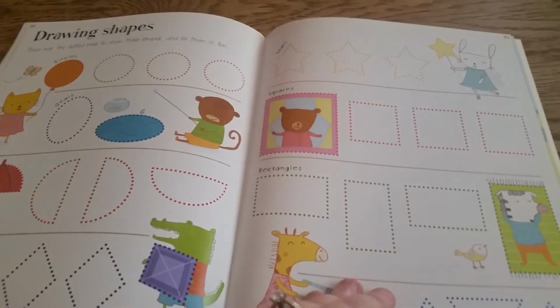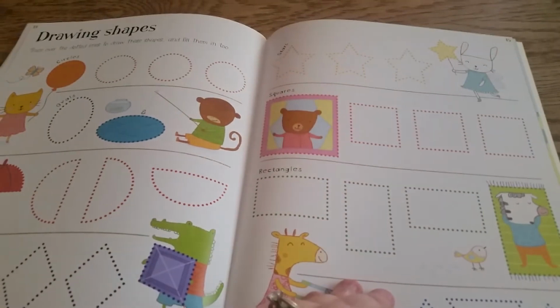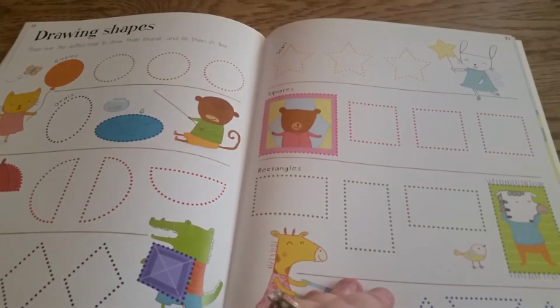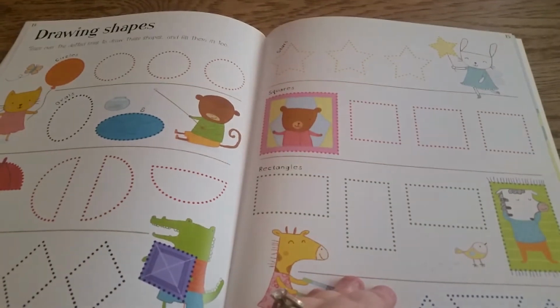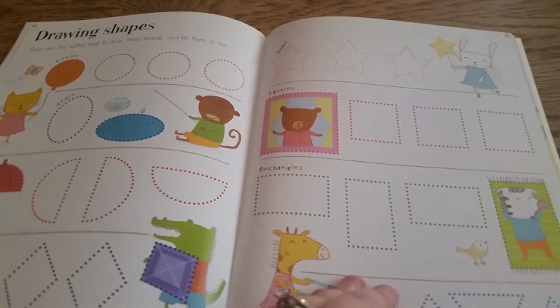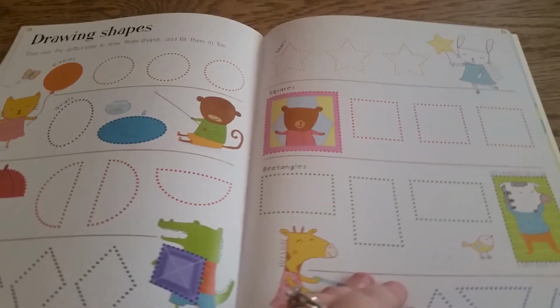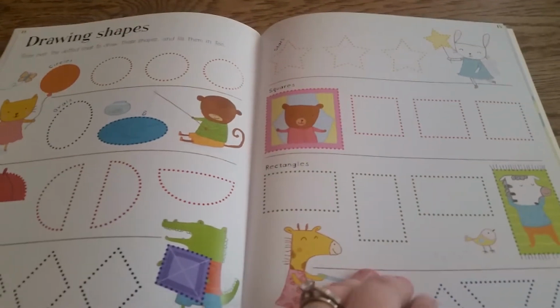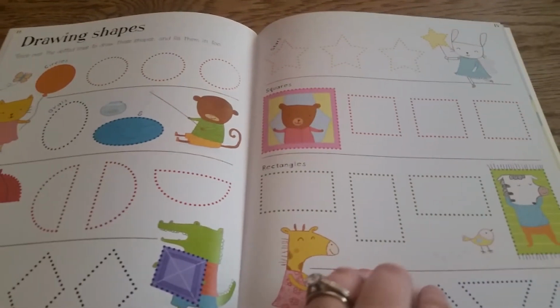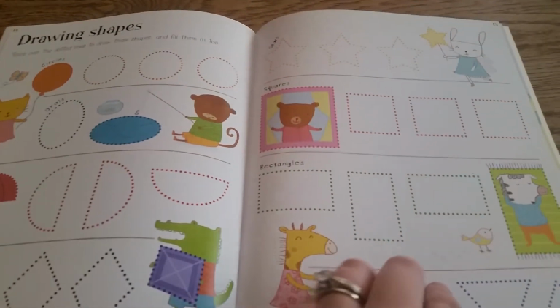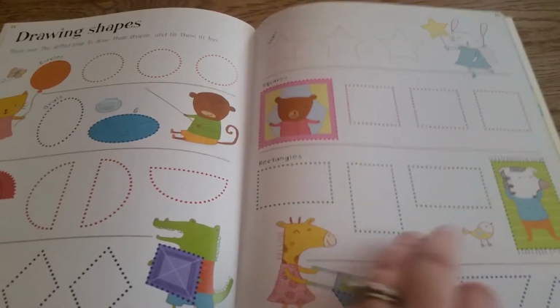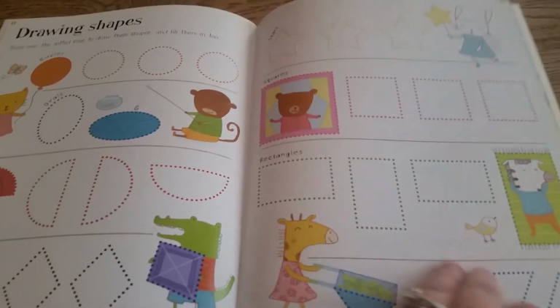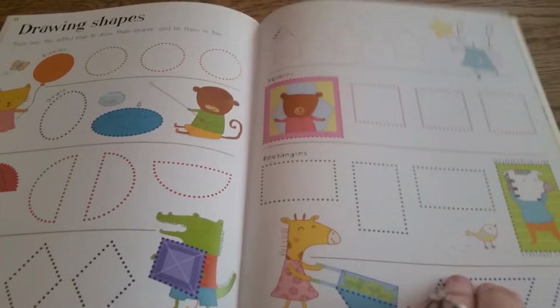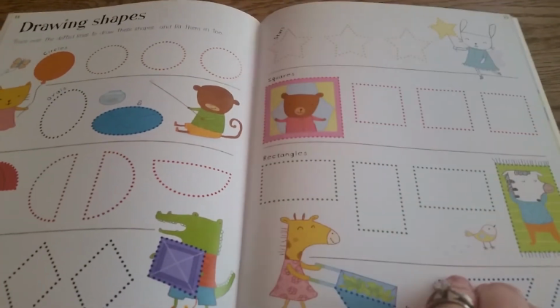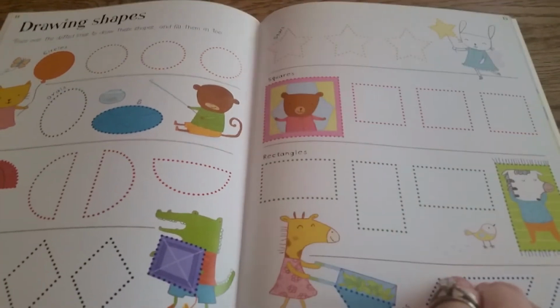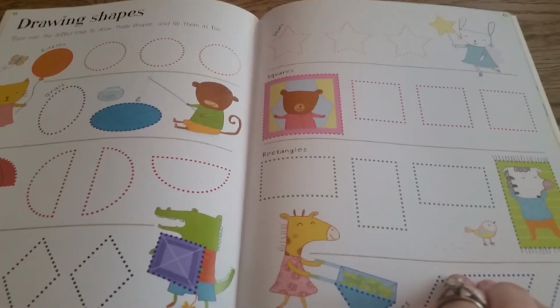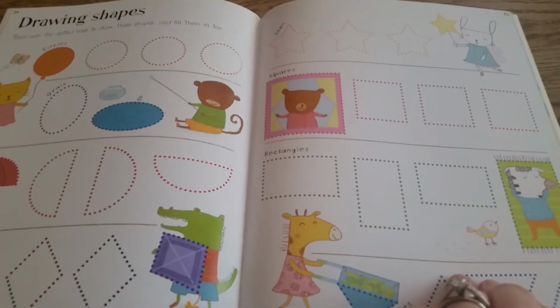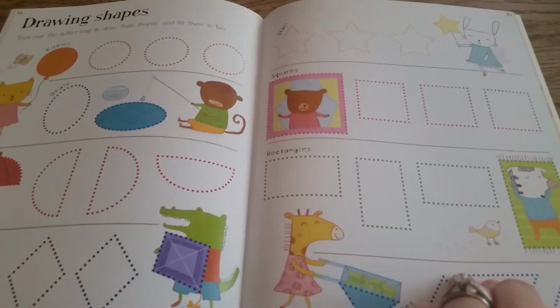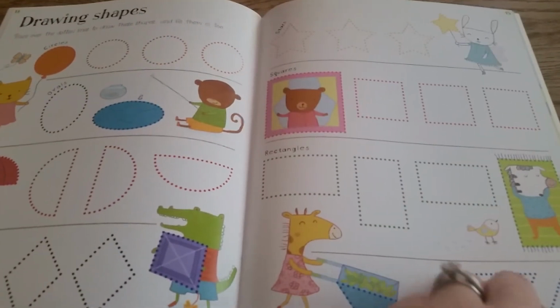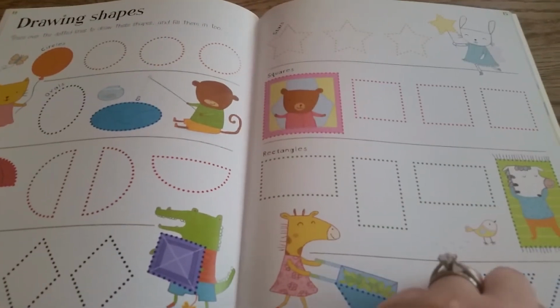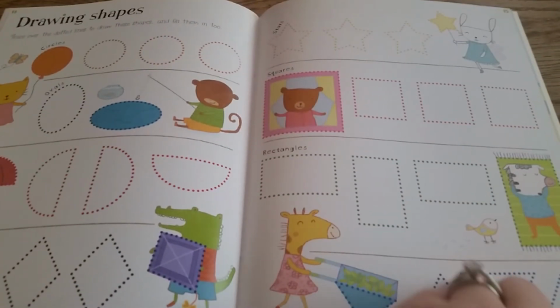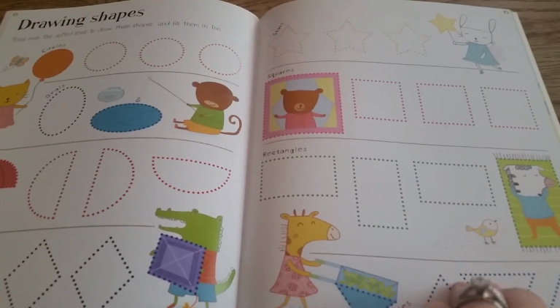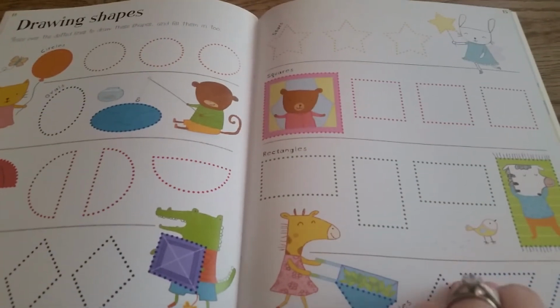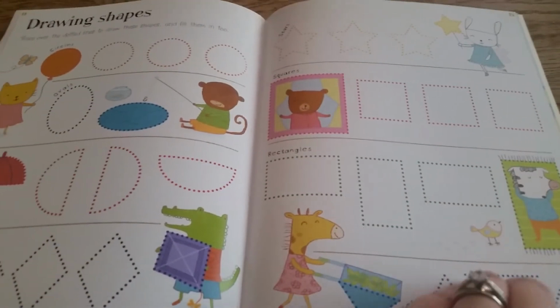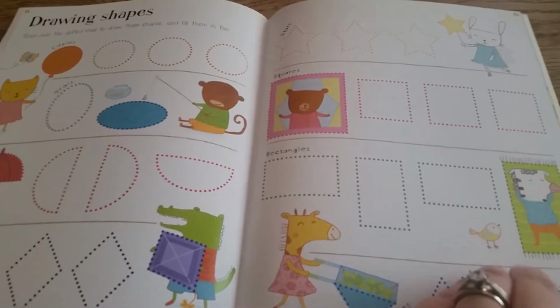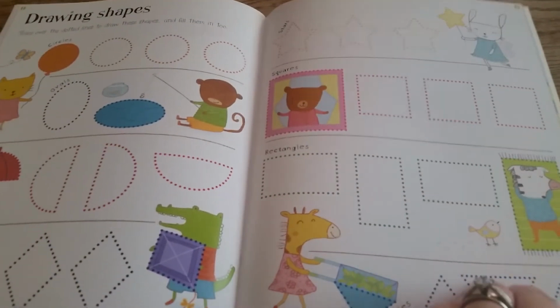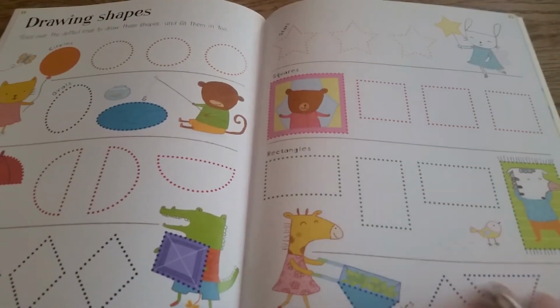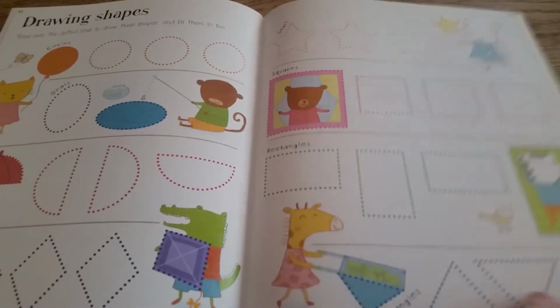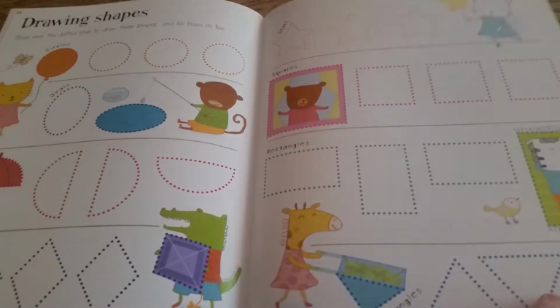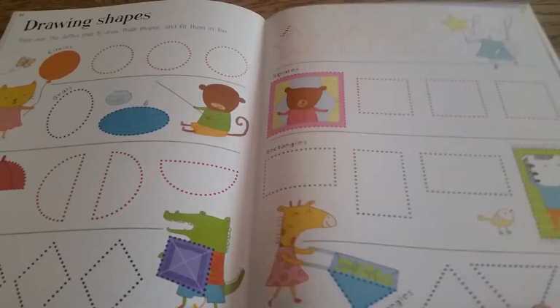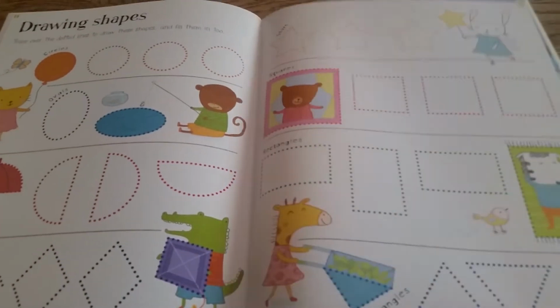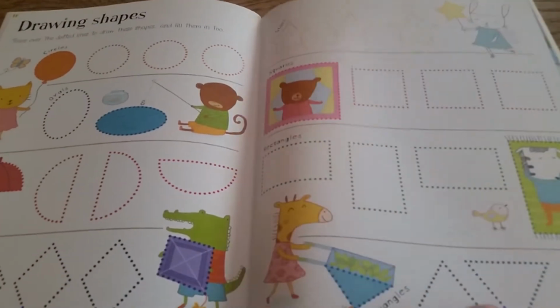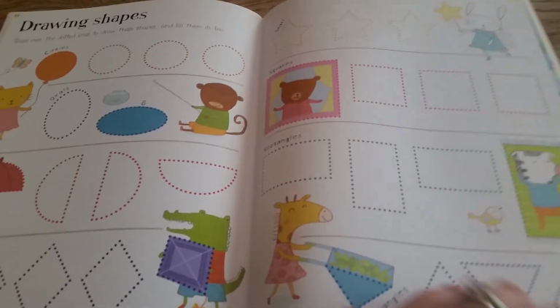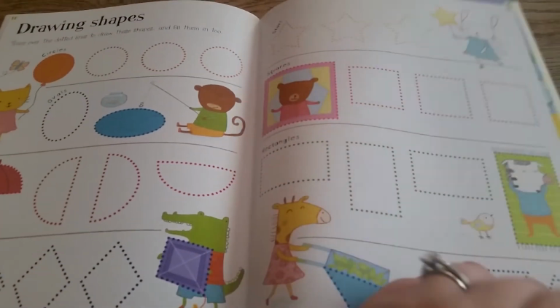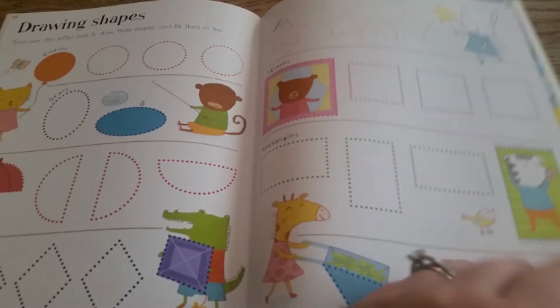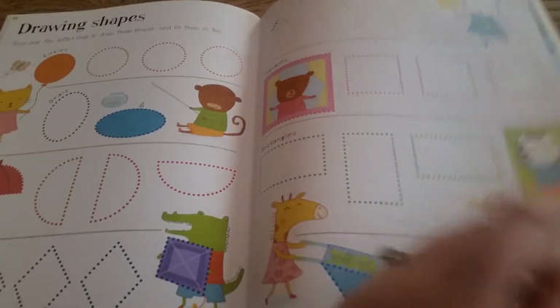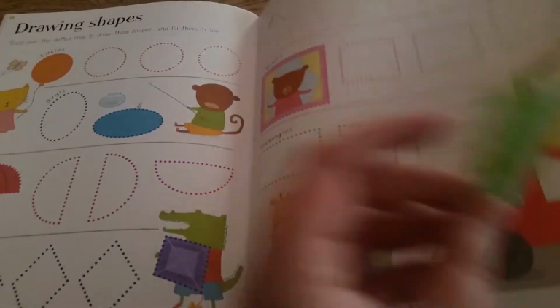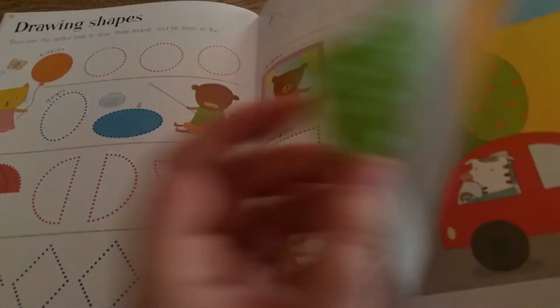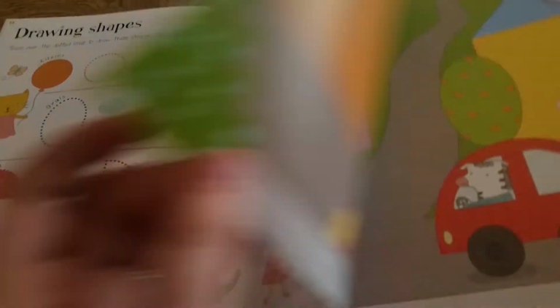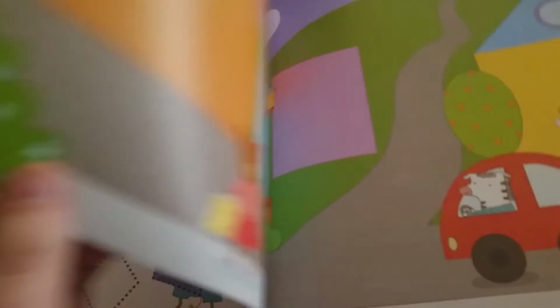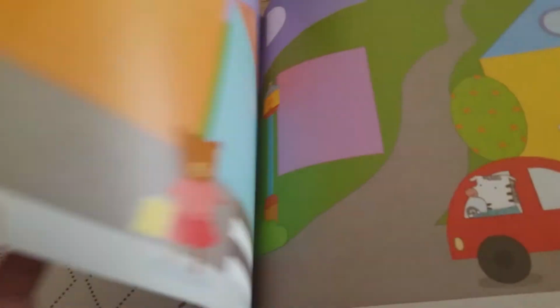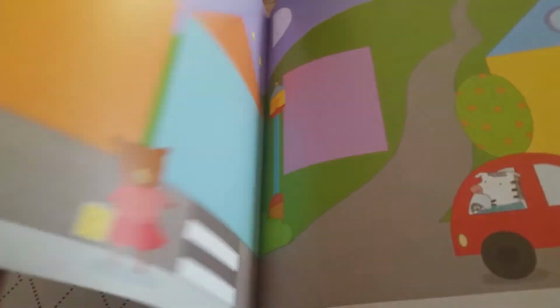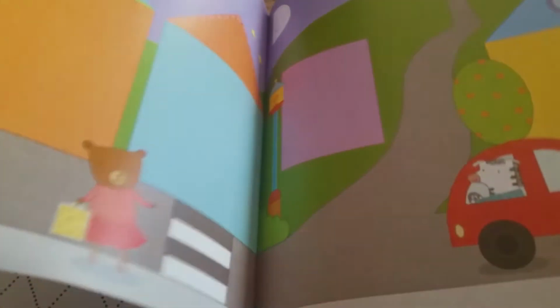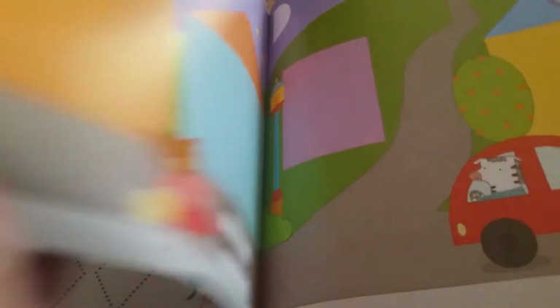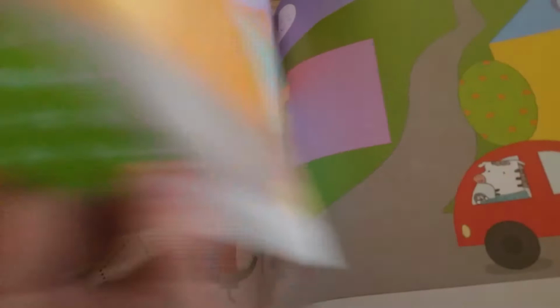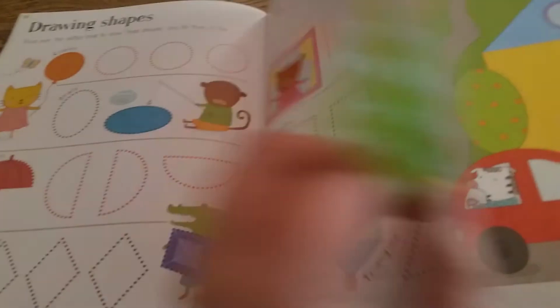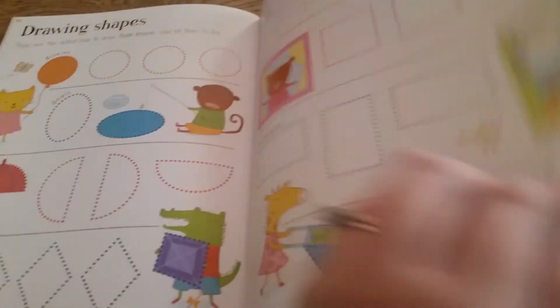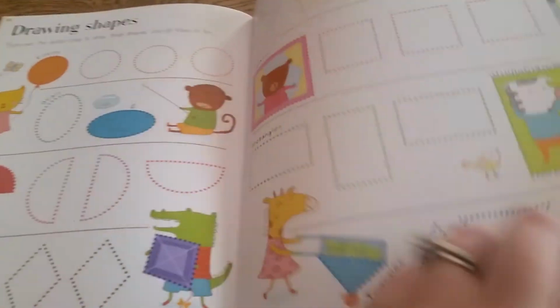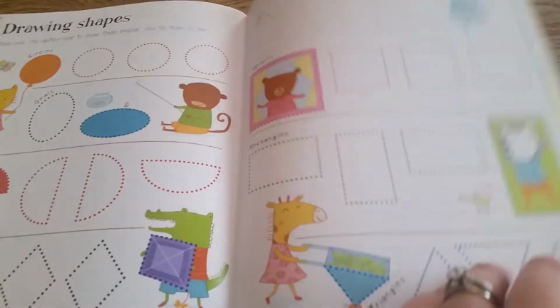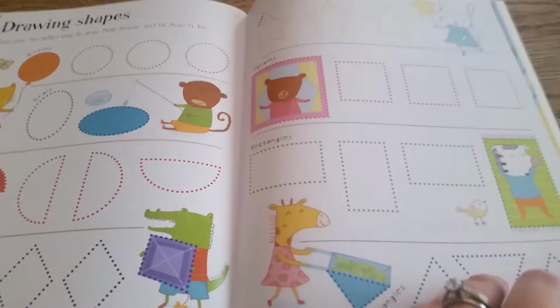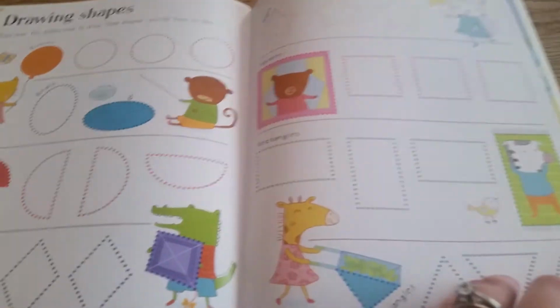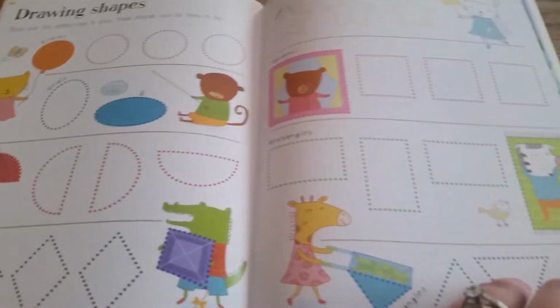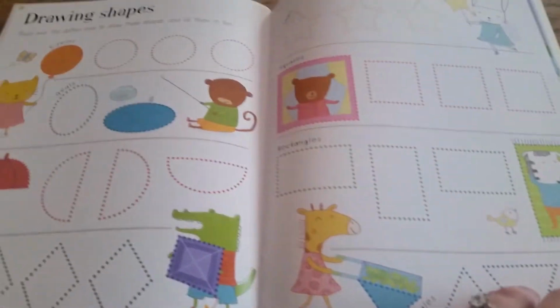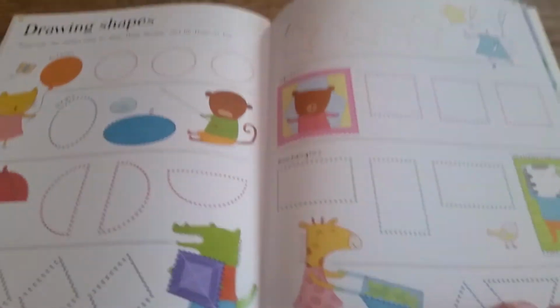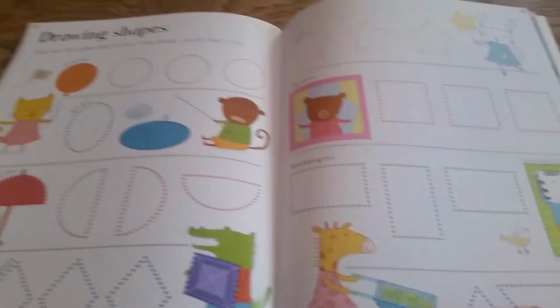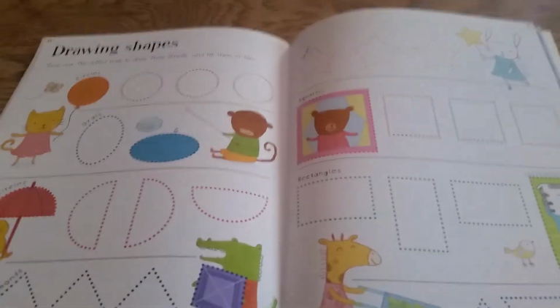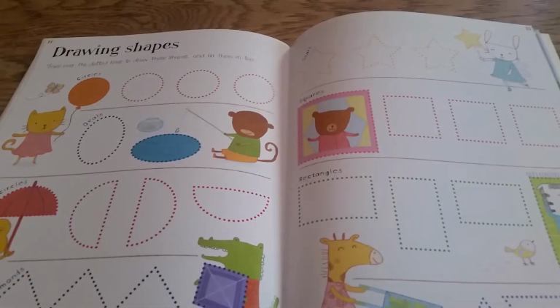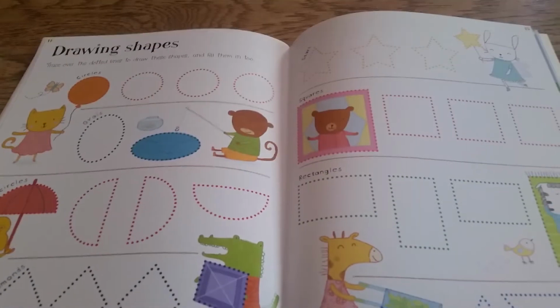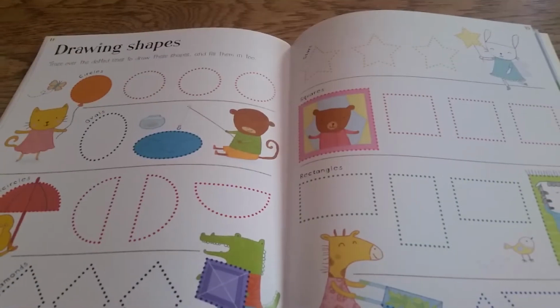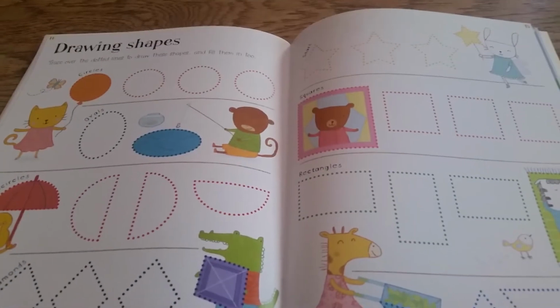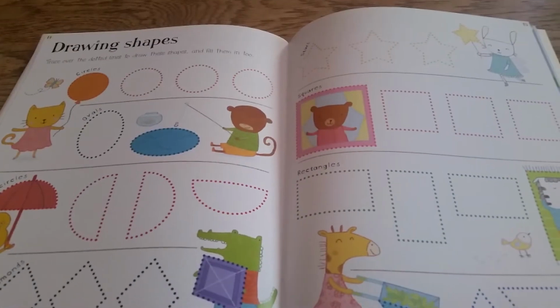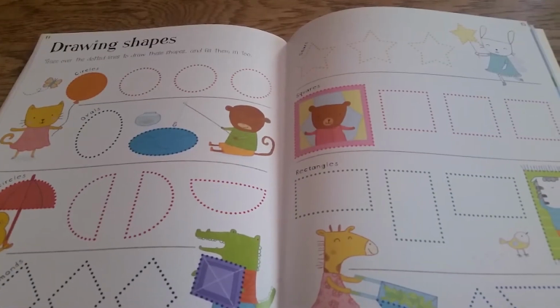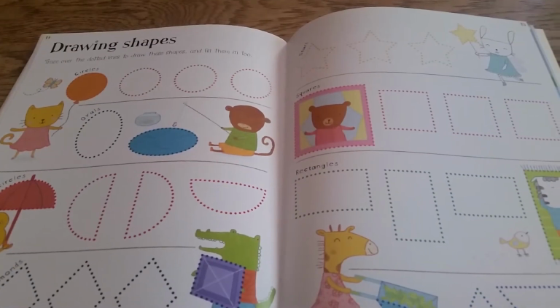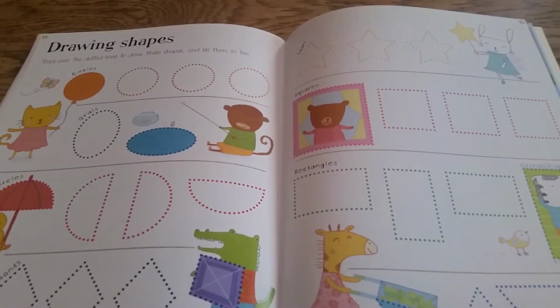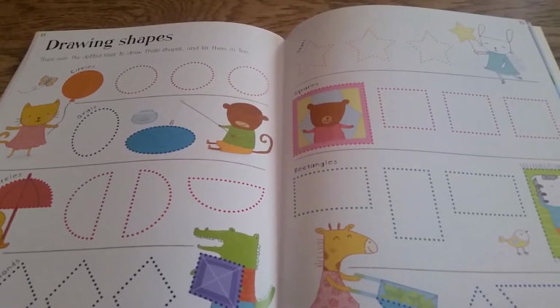Sorry, my dog startled me there. Do you see that? That's practice for drawing.